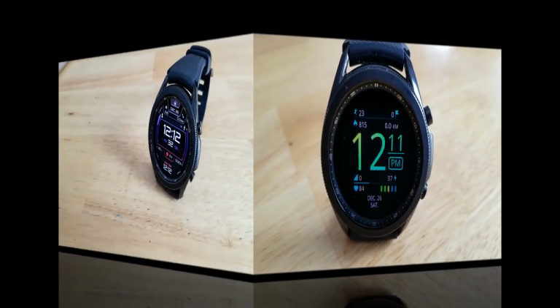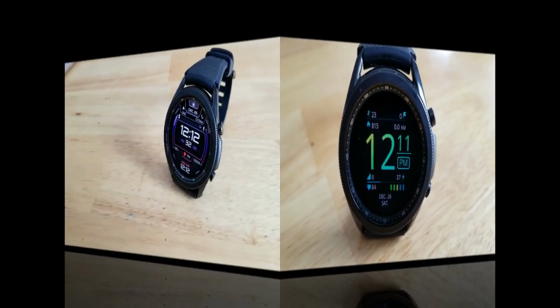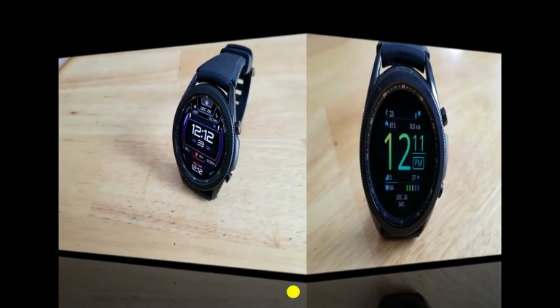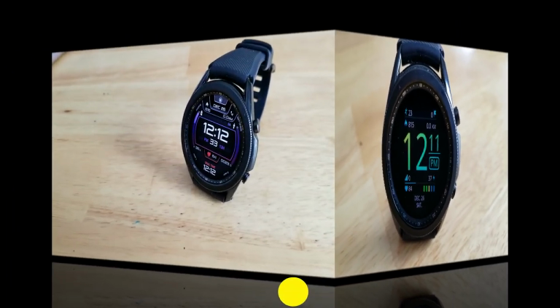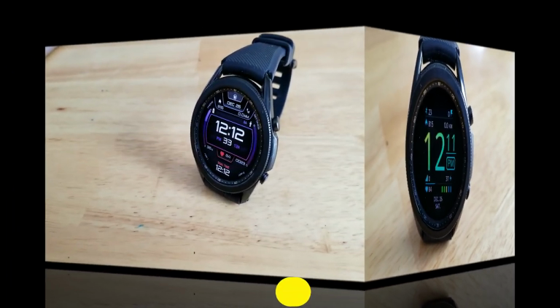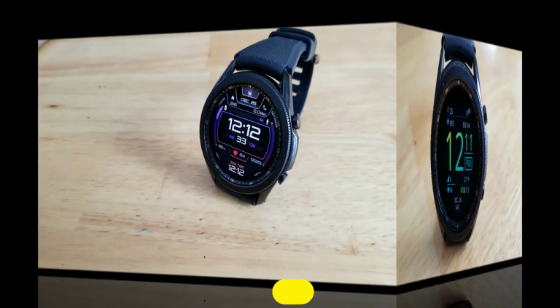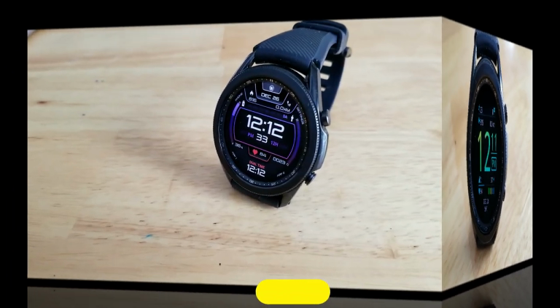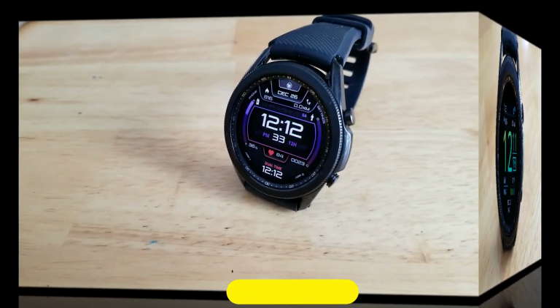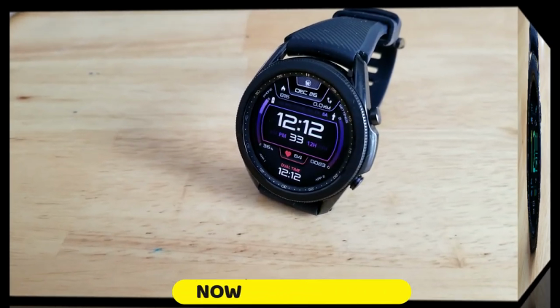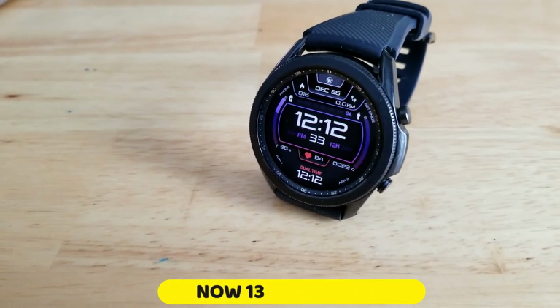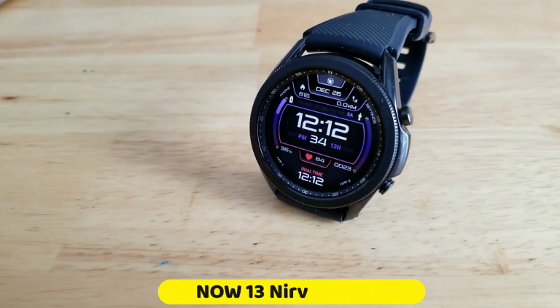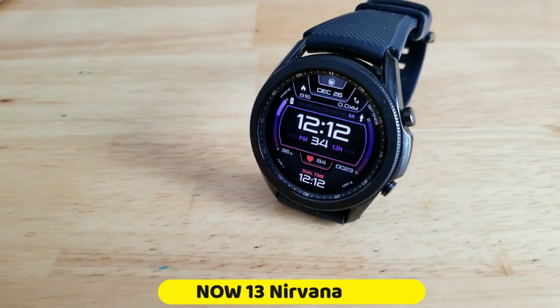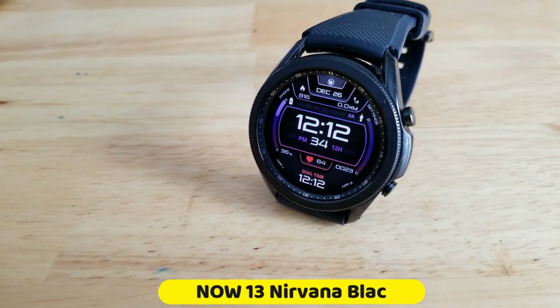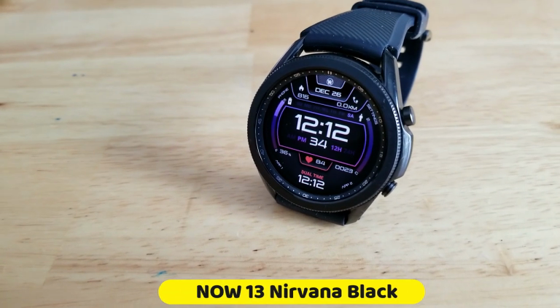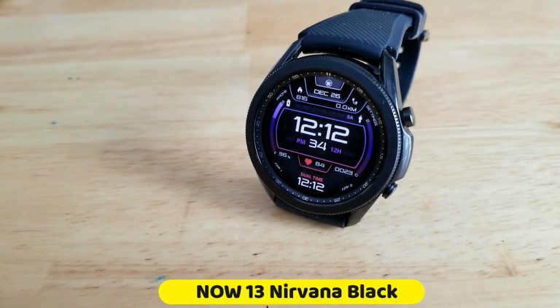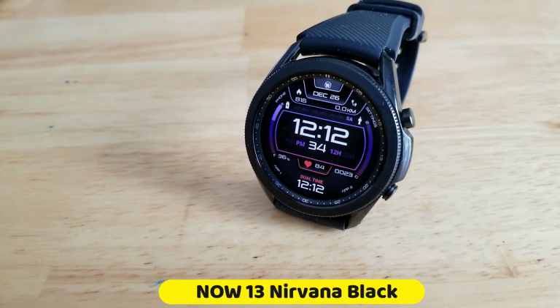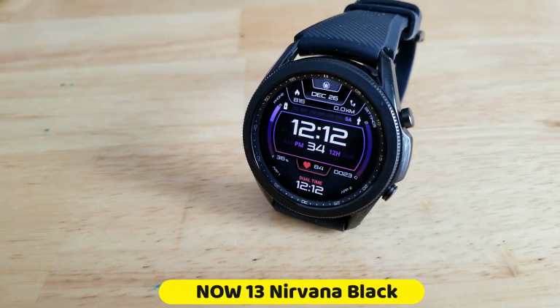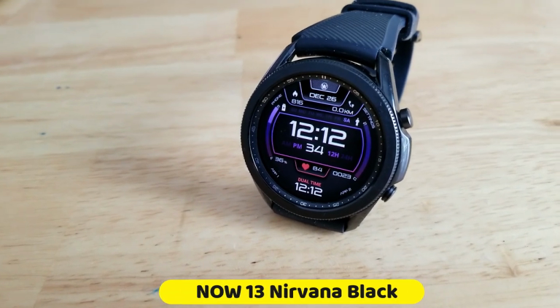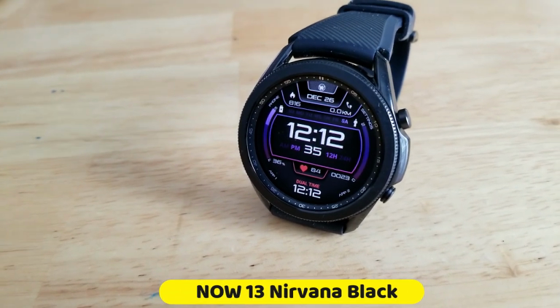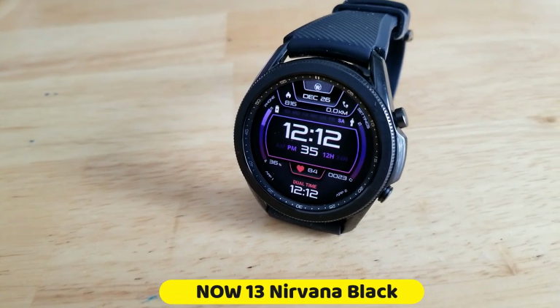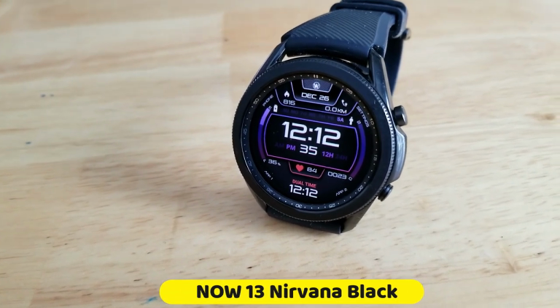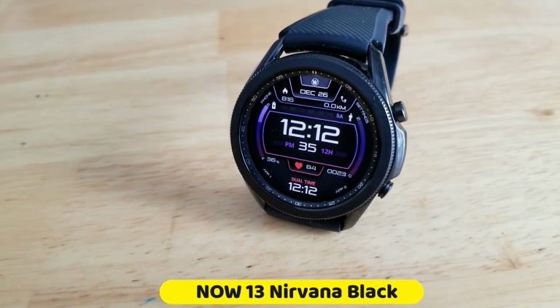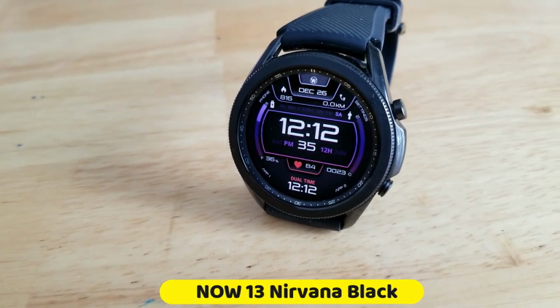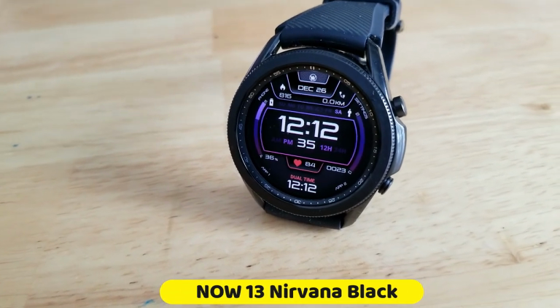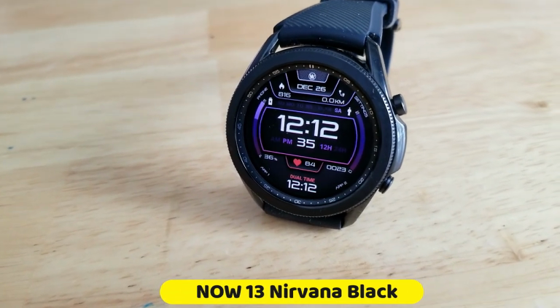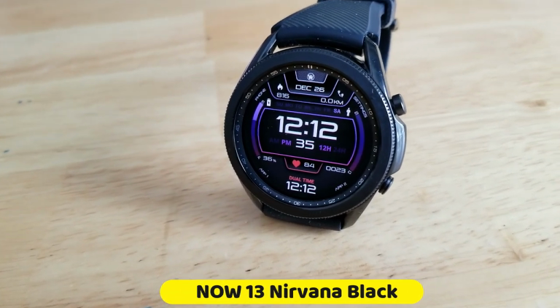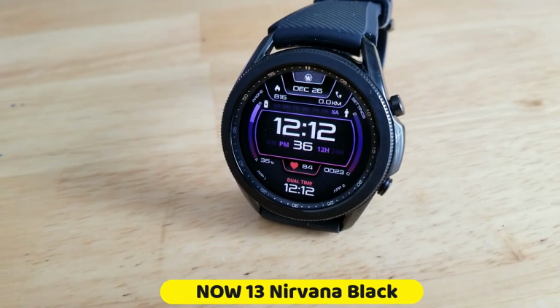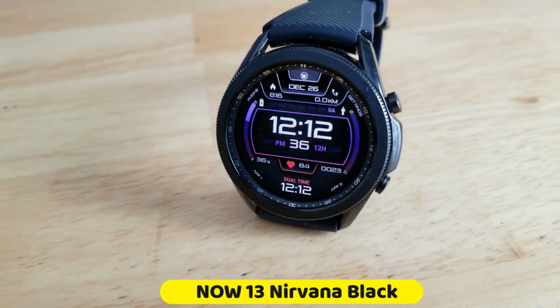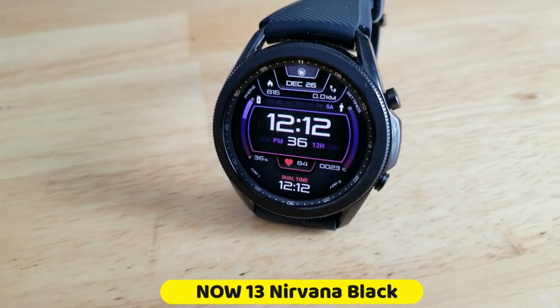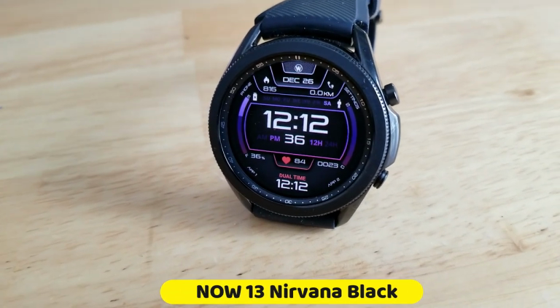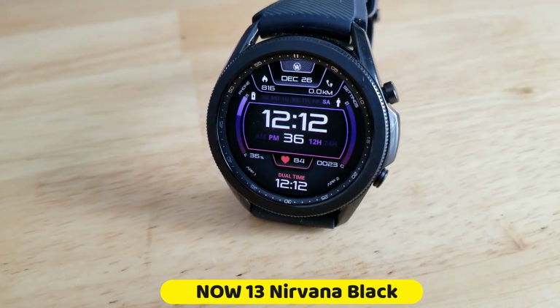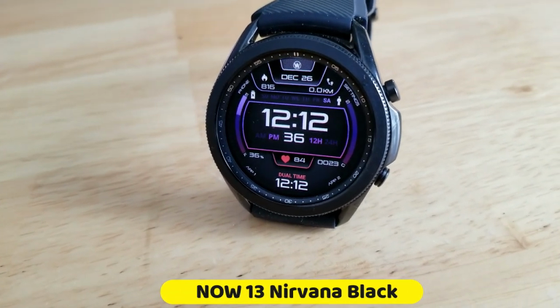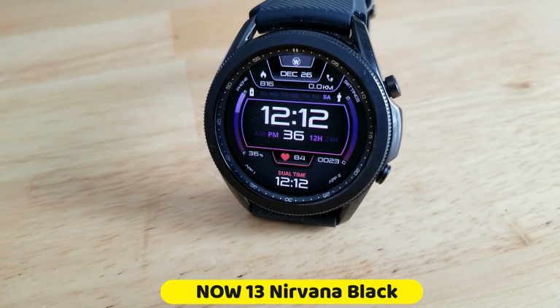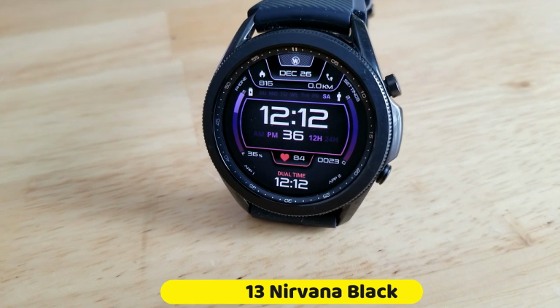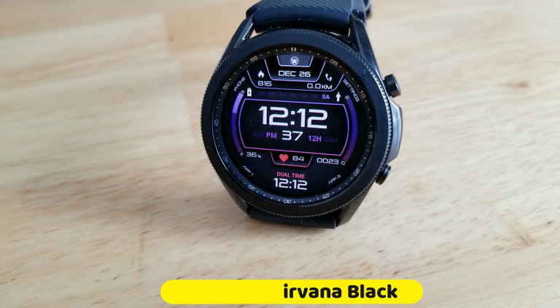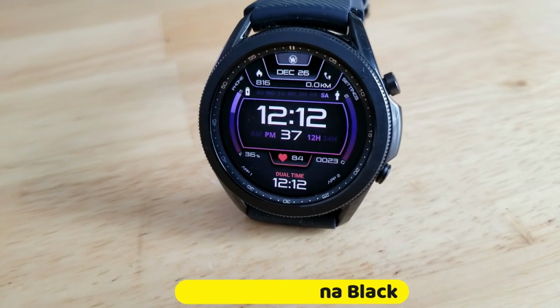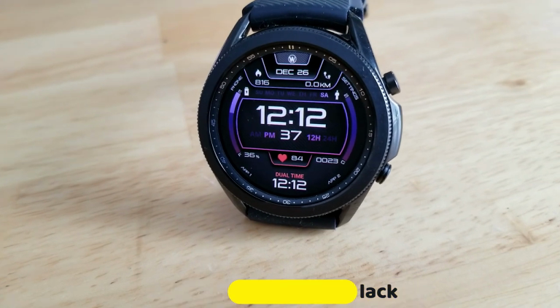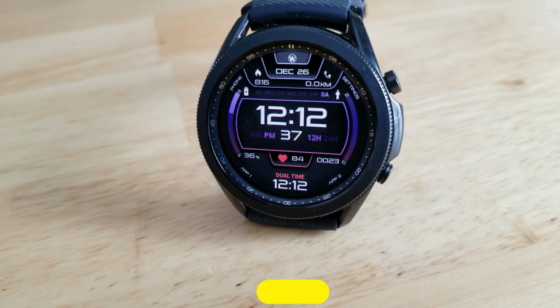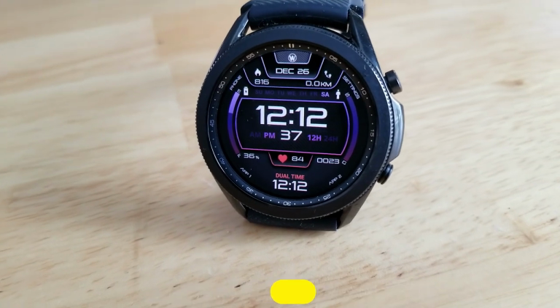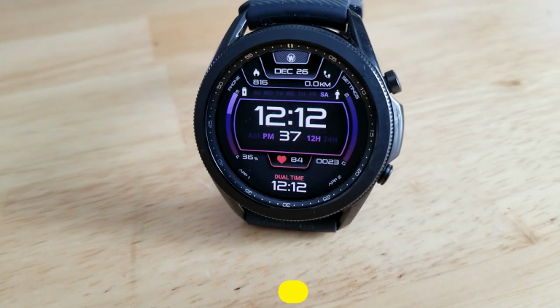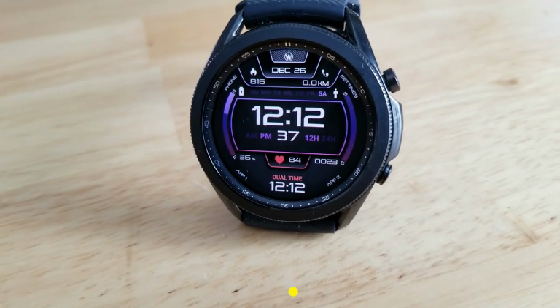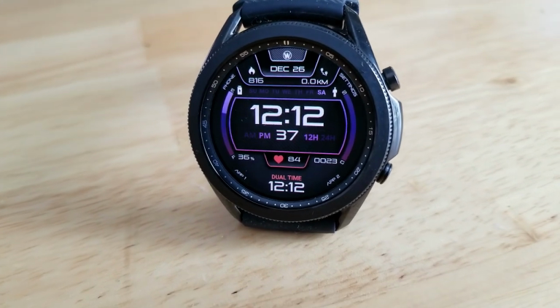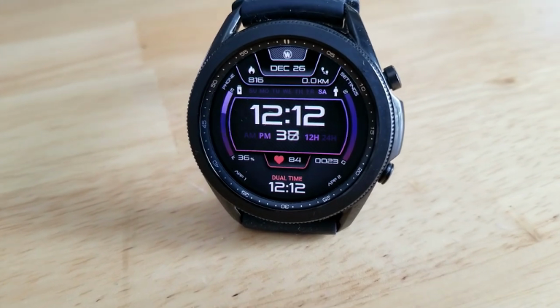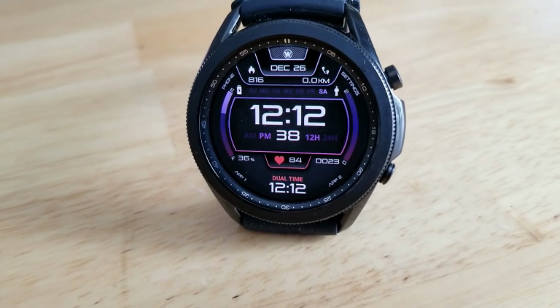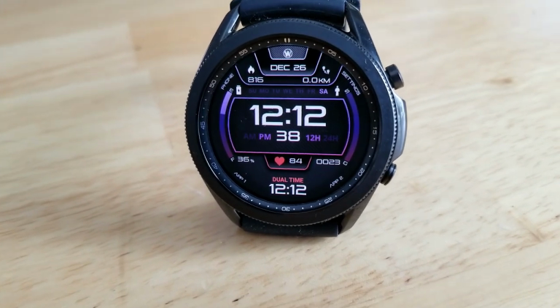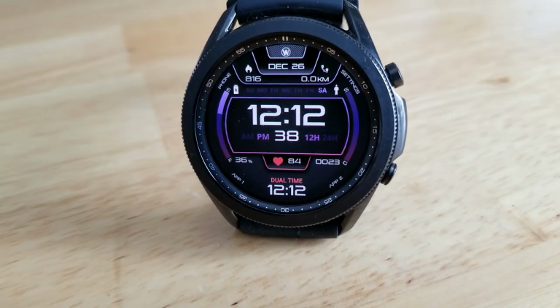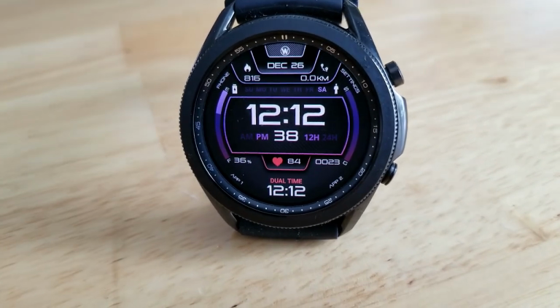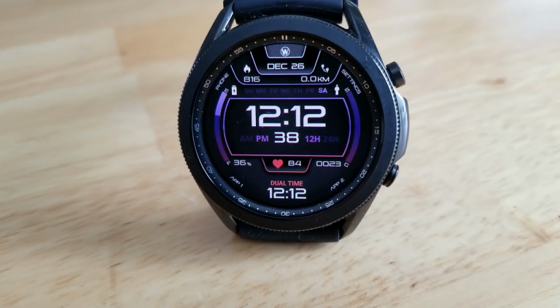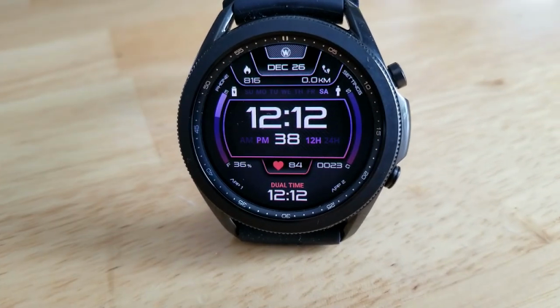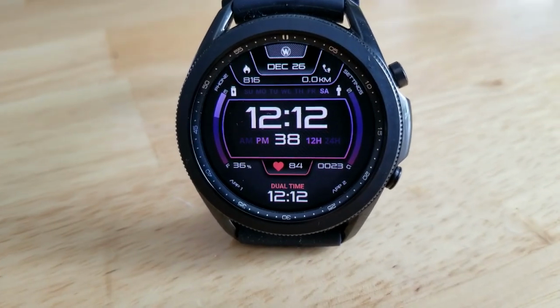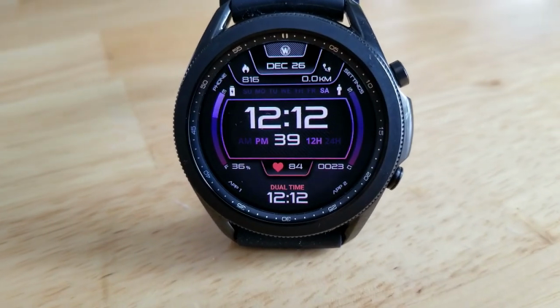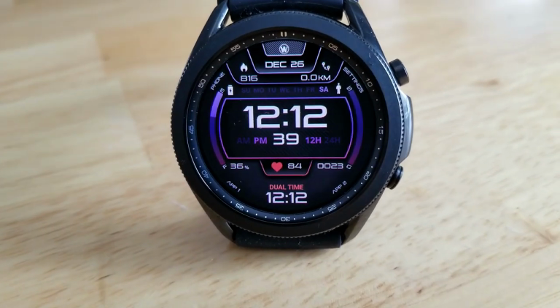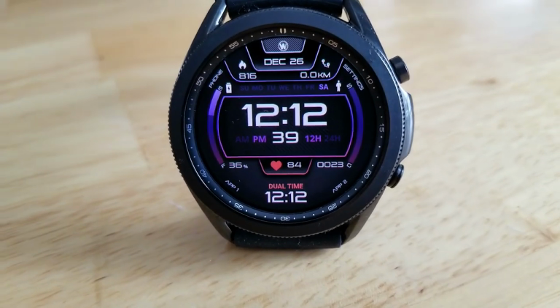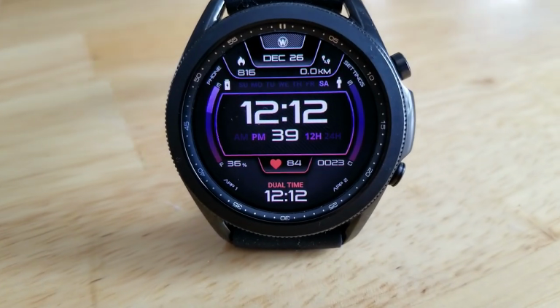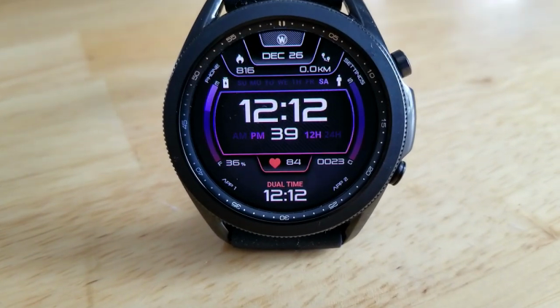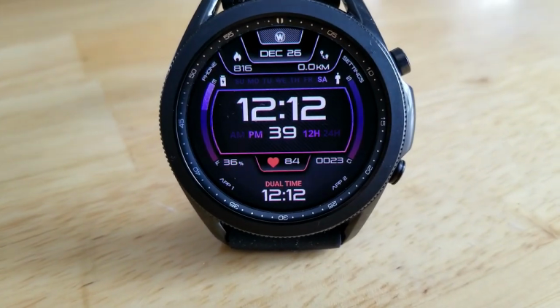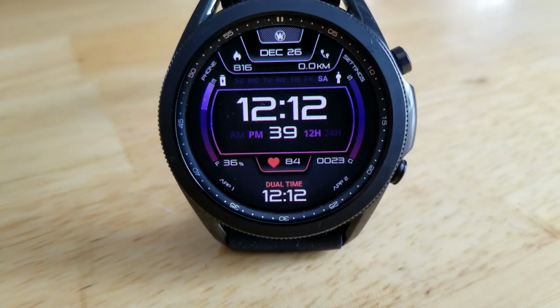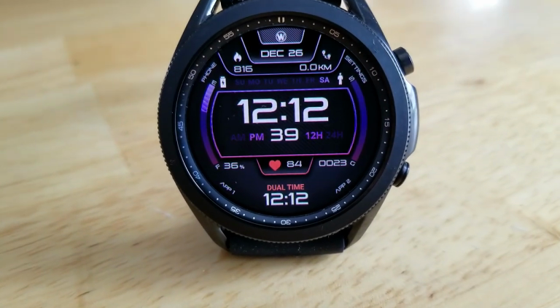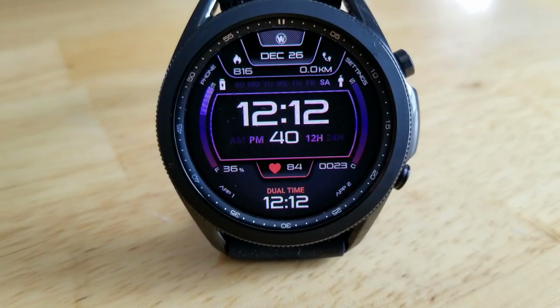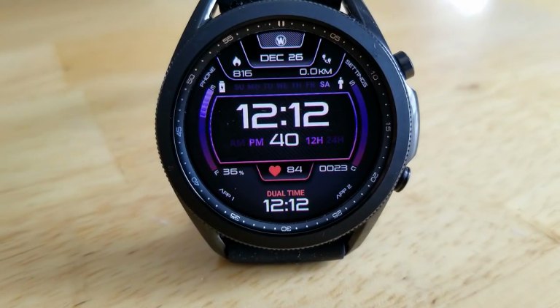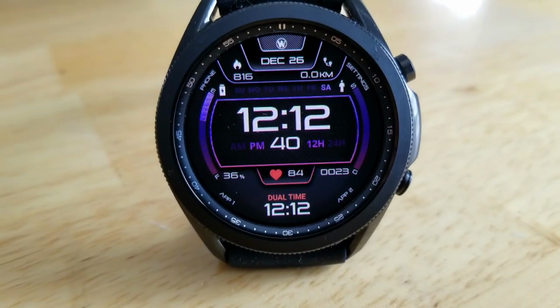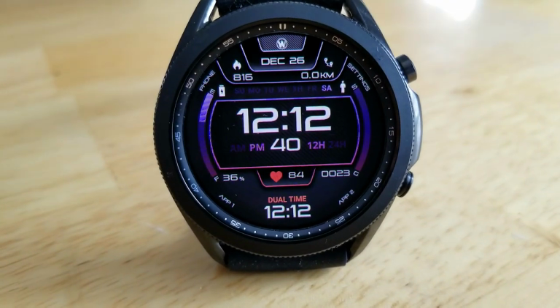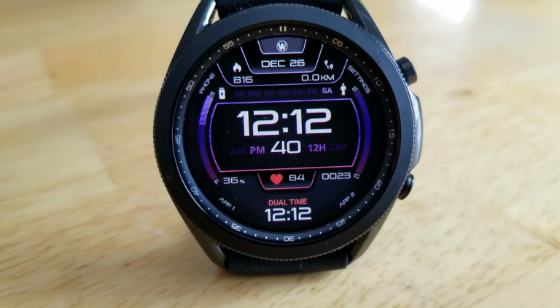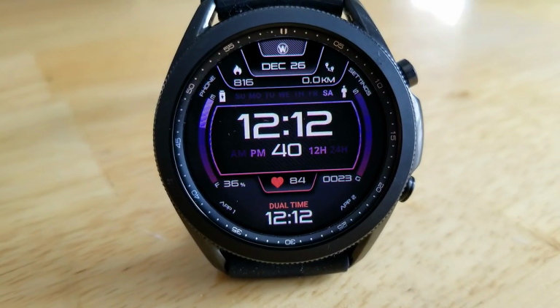Here's a quick snapshot of another all-digital version that you can pick up for free right now, which is the Nirvana Black 13 model.